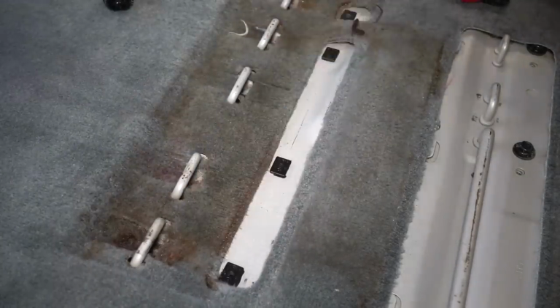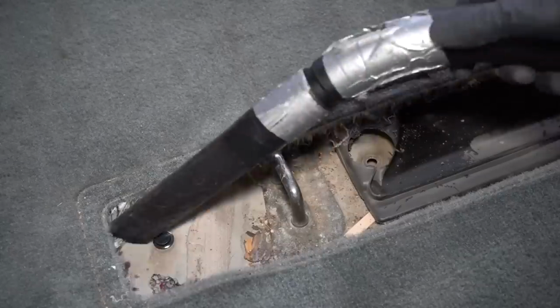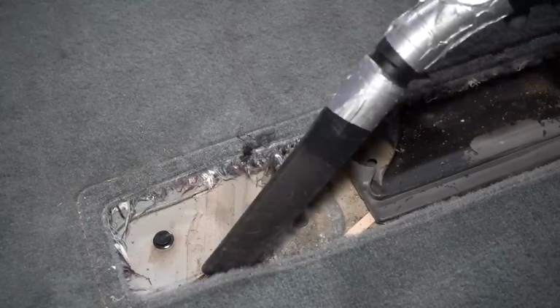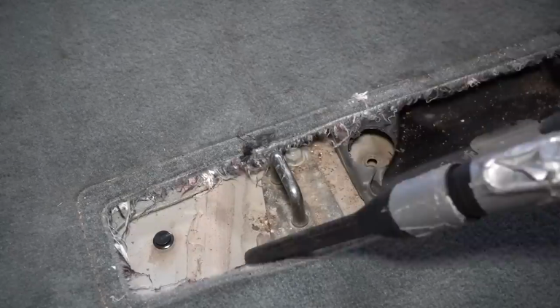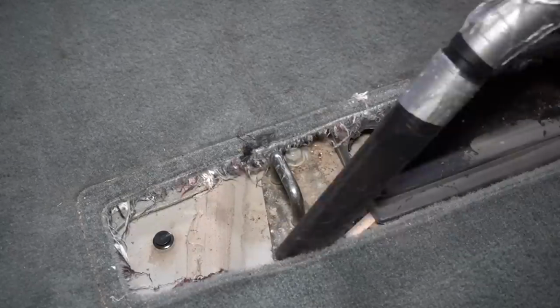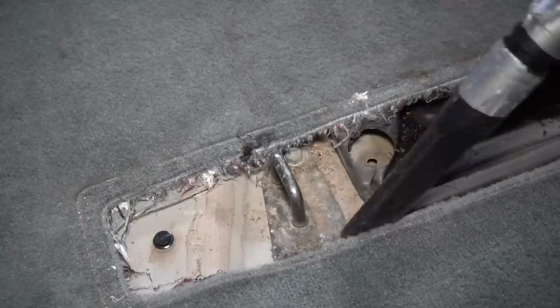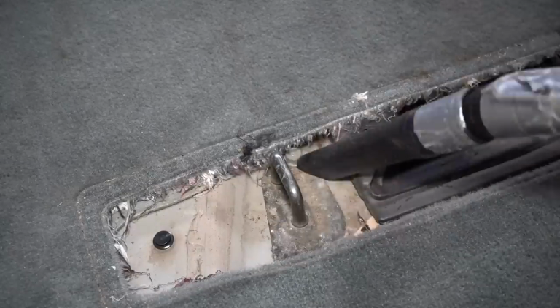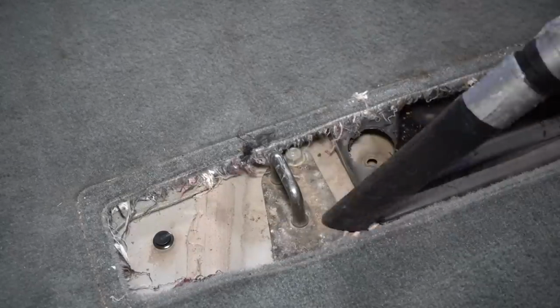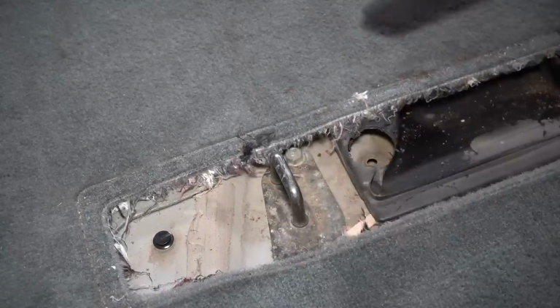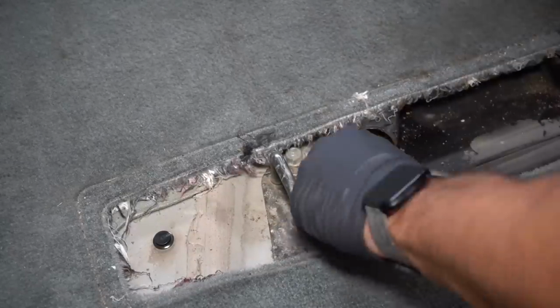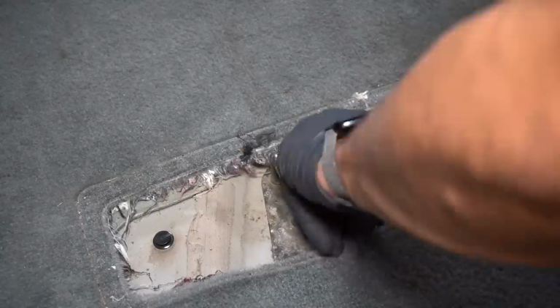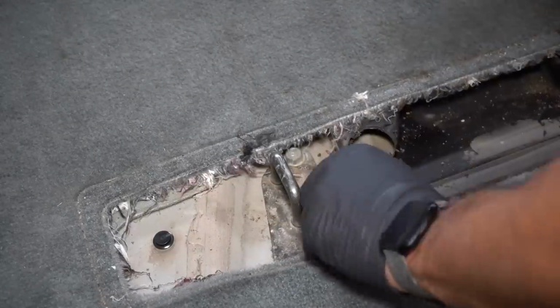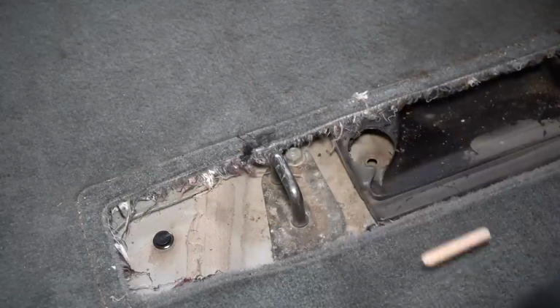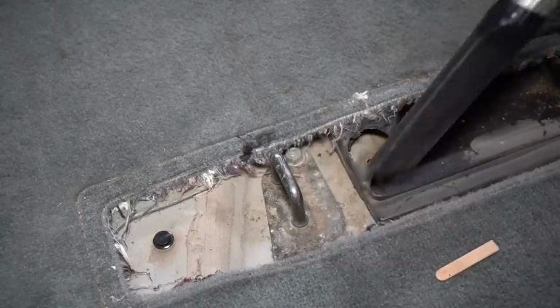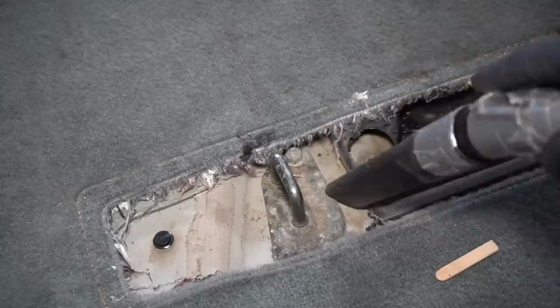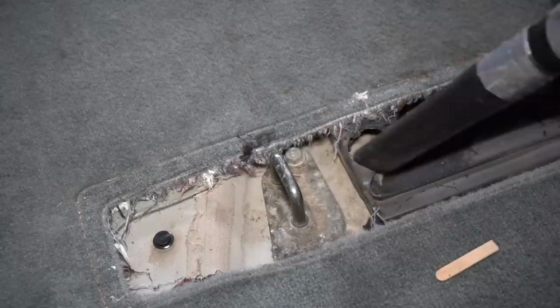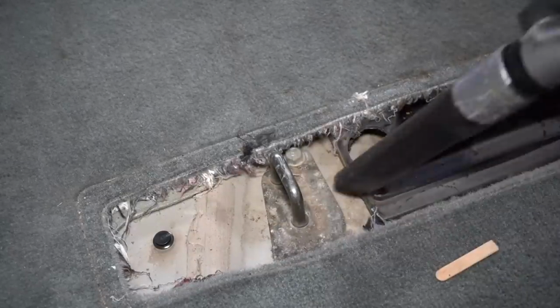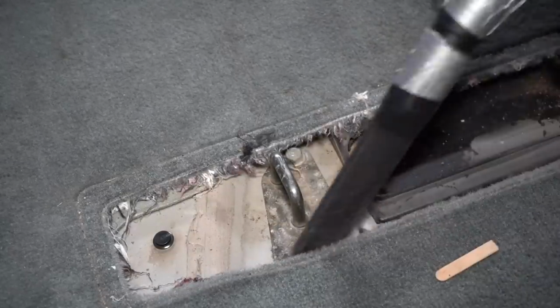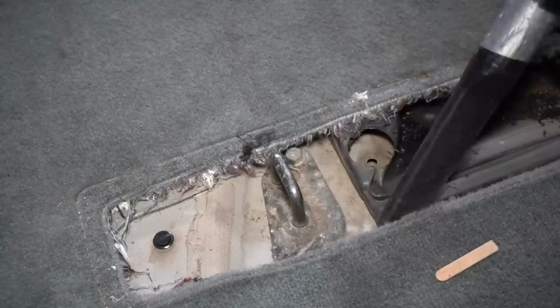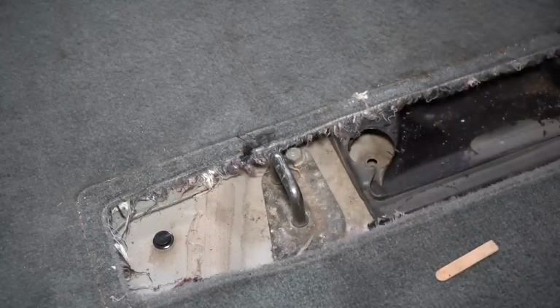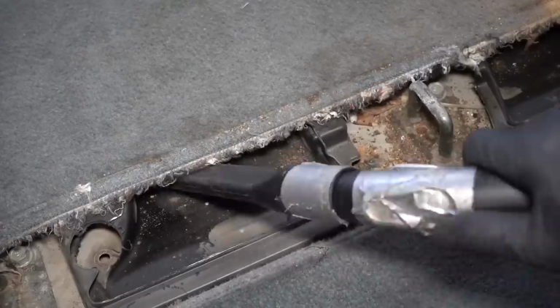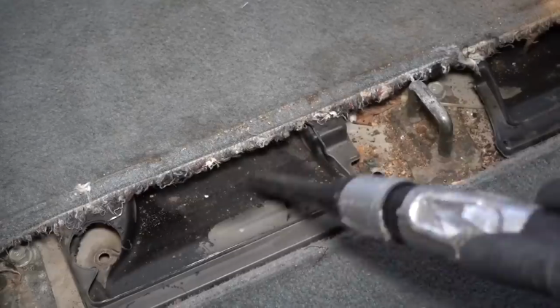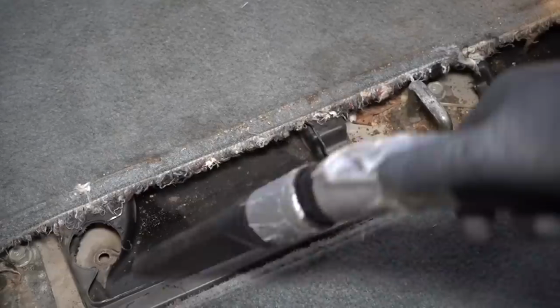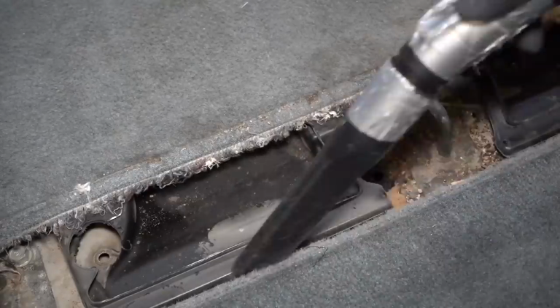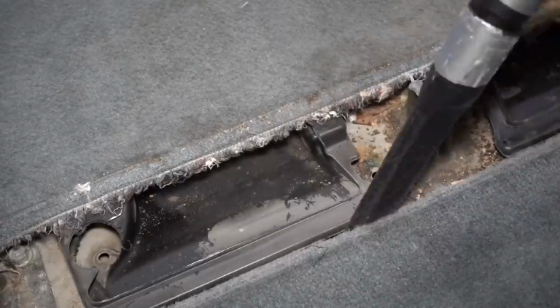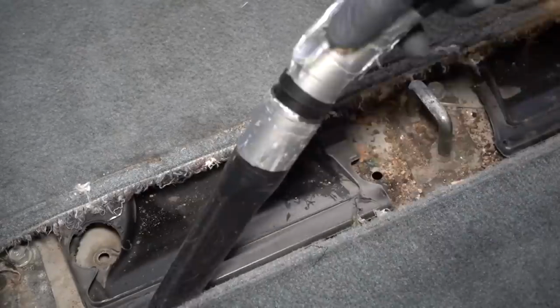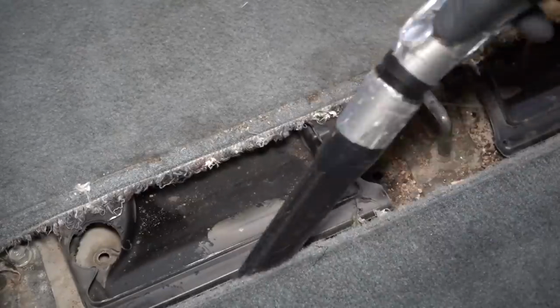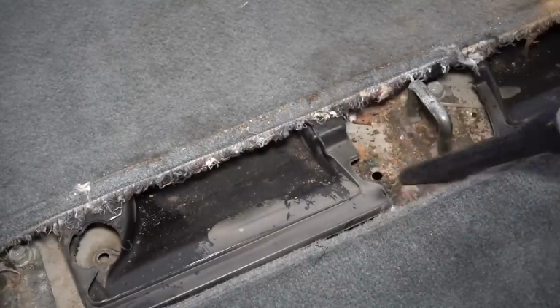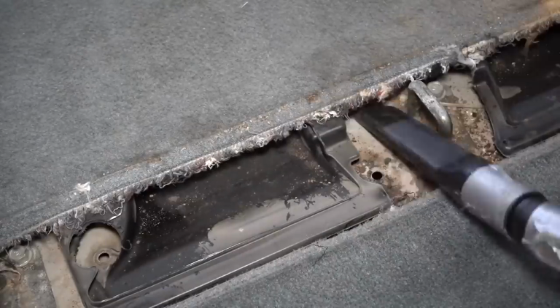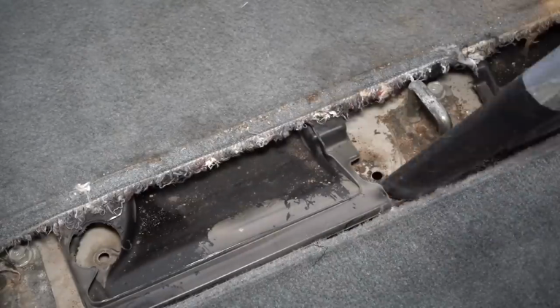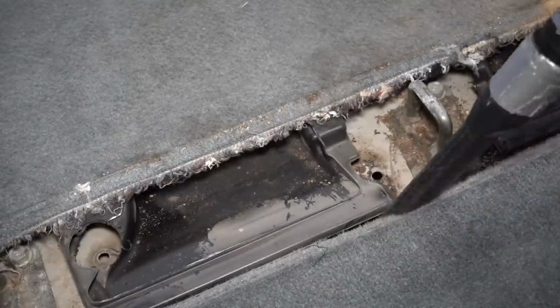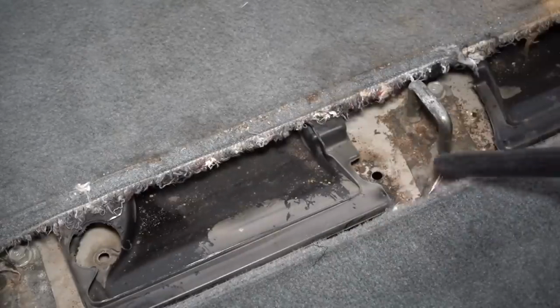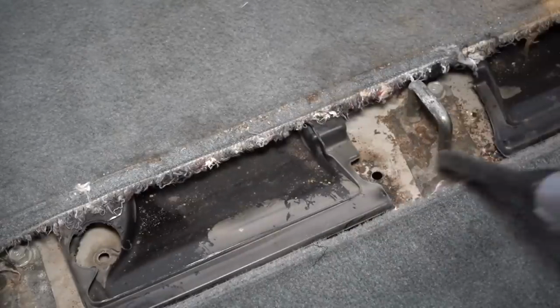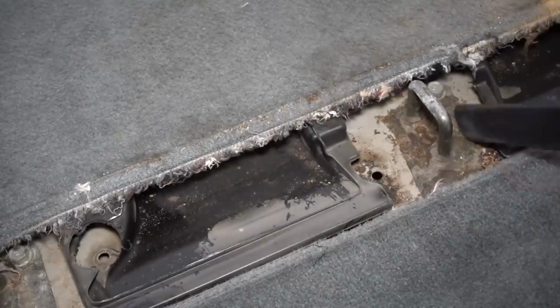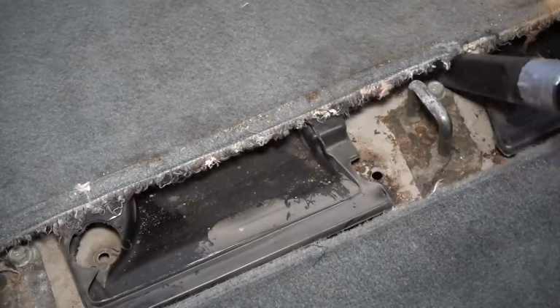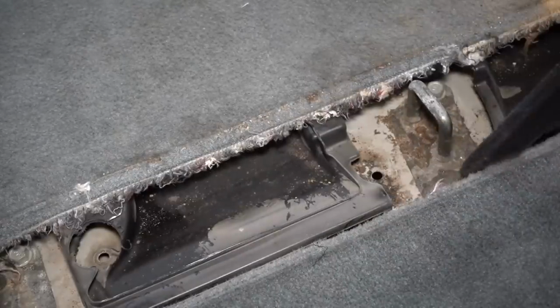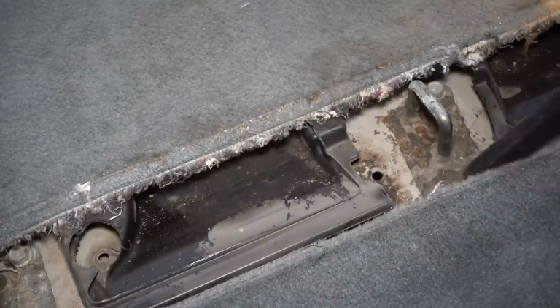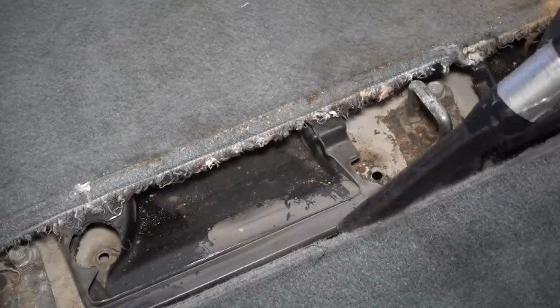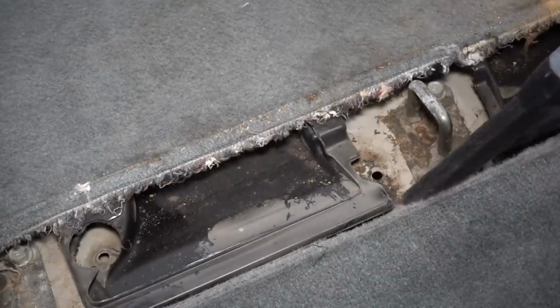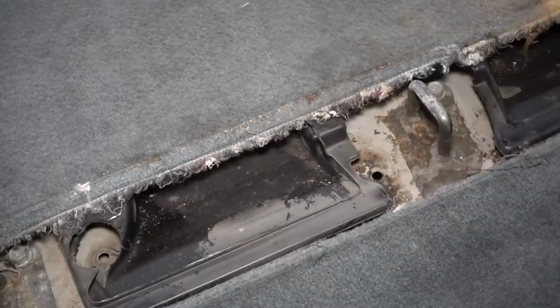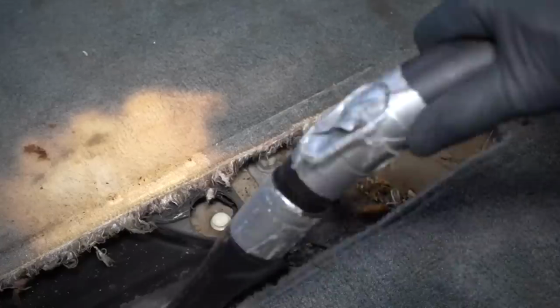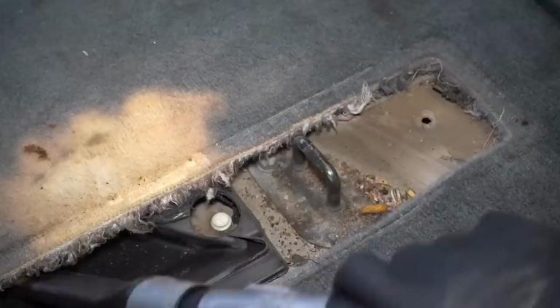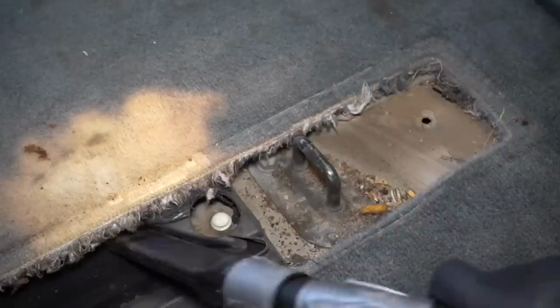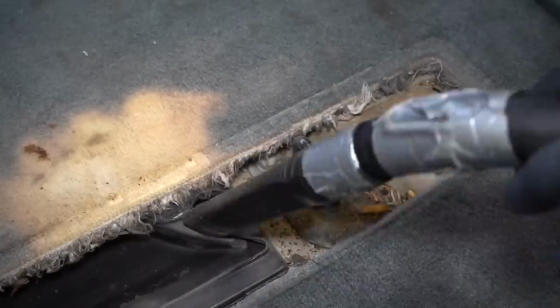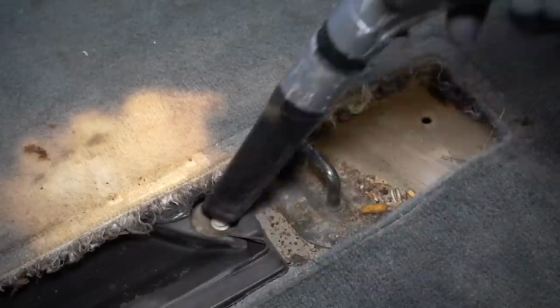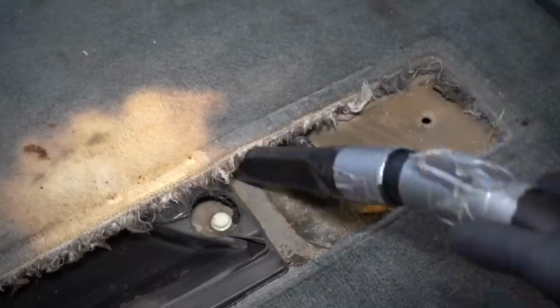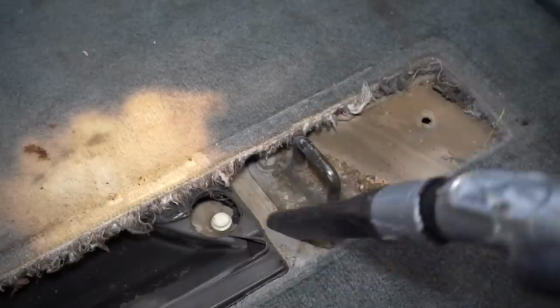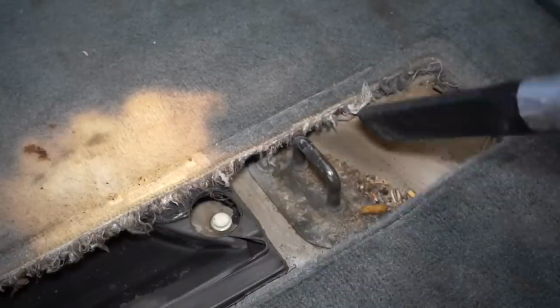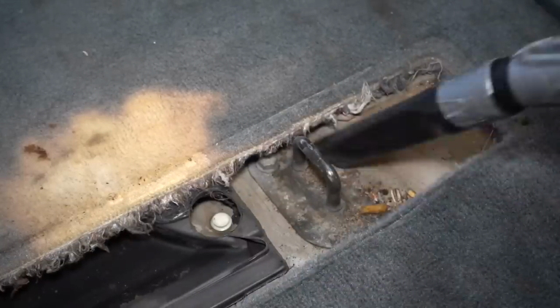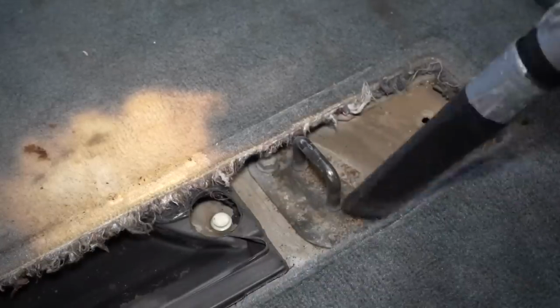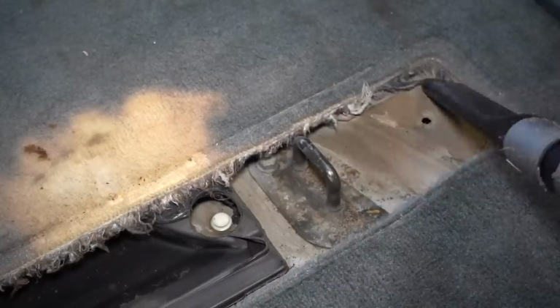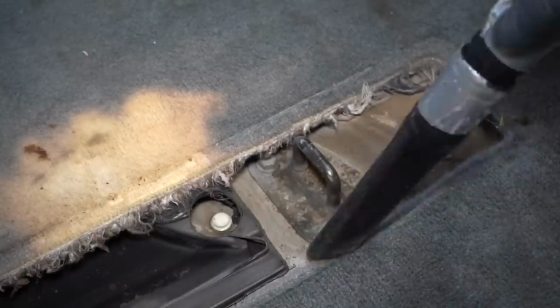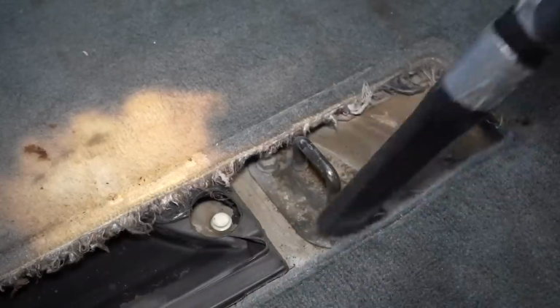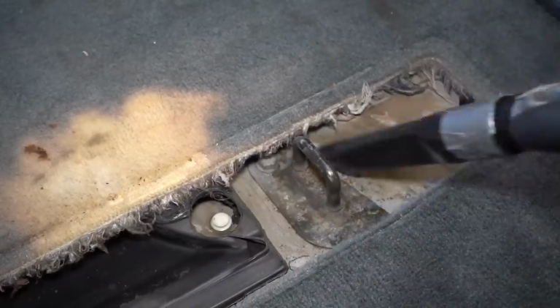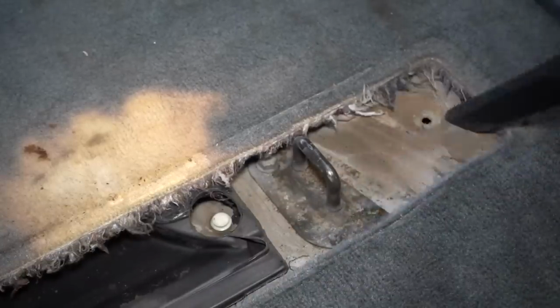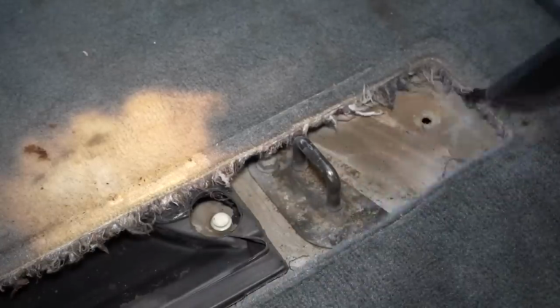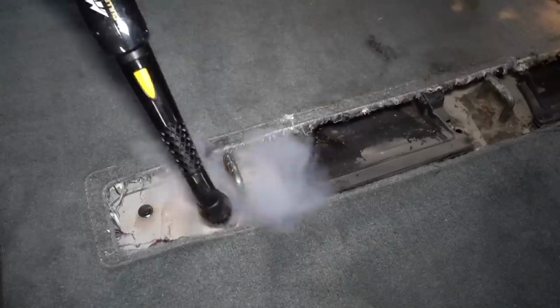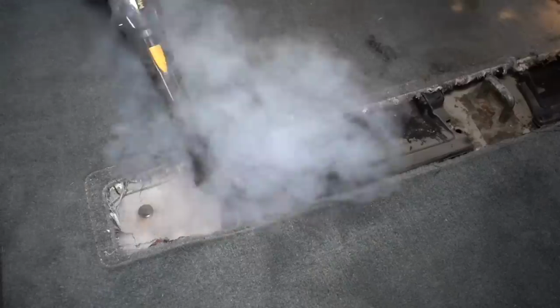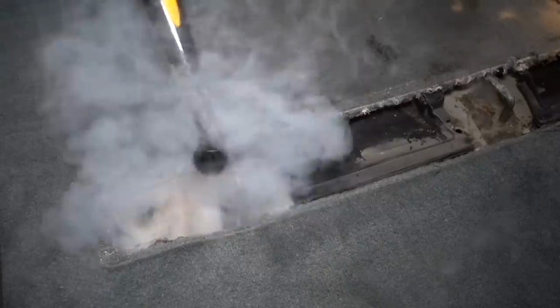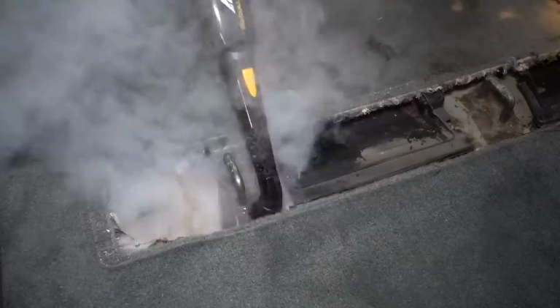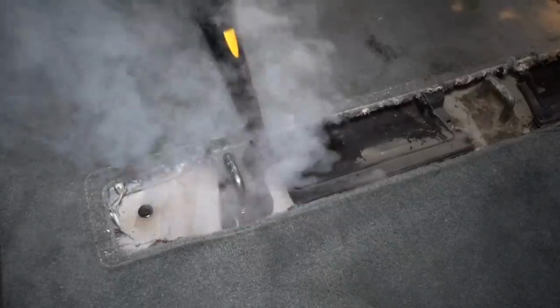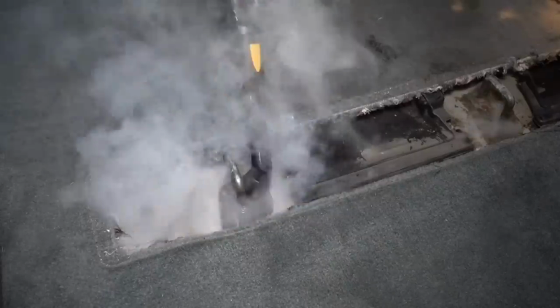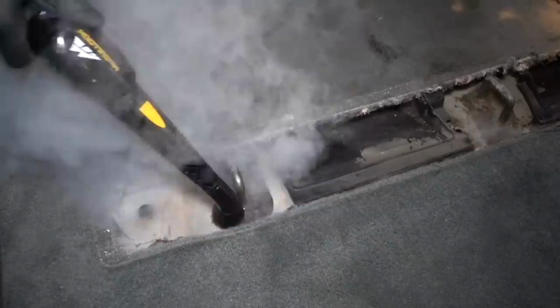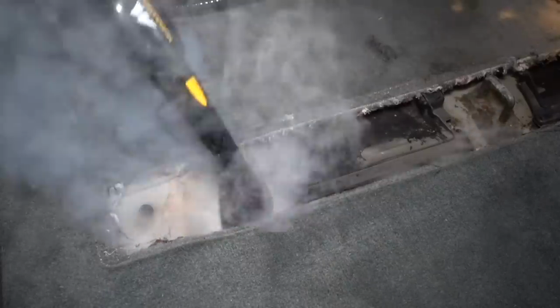Moving to the rear floor vent area, and after removing the cover I found a whole bunch of dirt that I needed to vacuum up before I could get this area all cleaned up with the steamer.